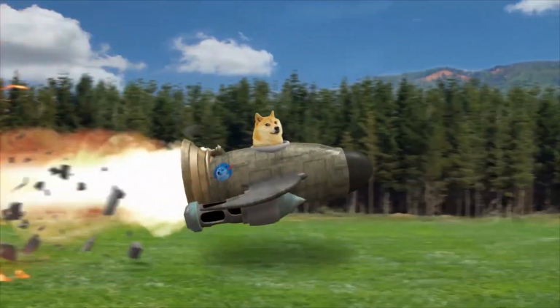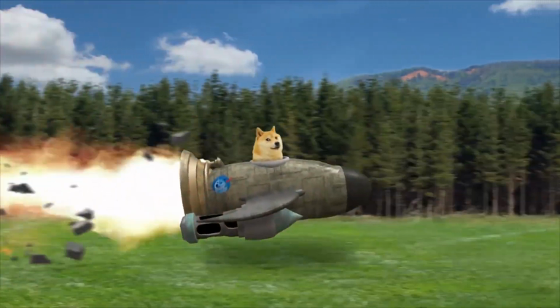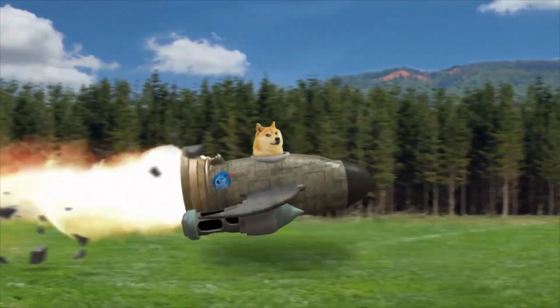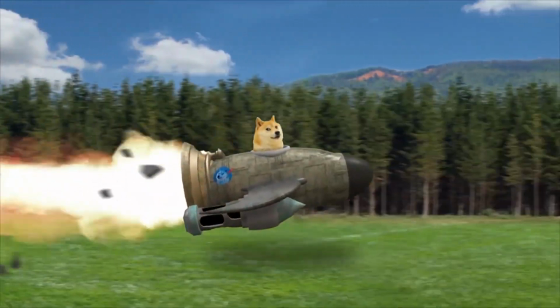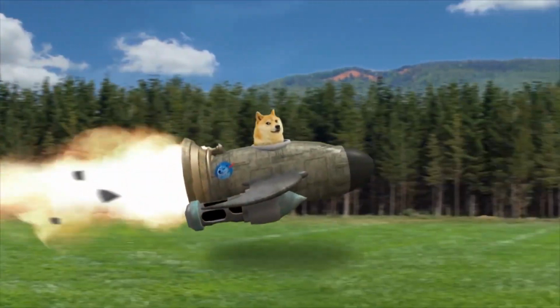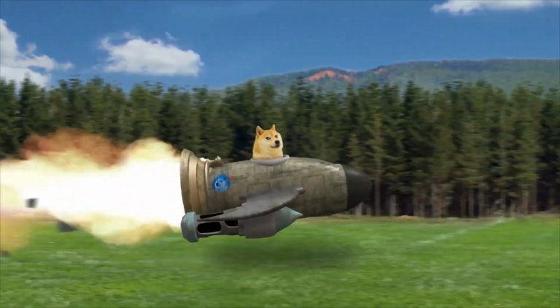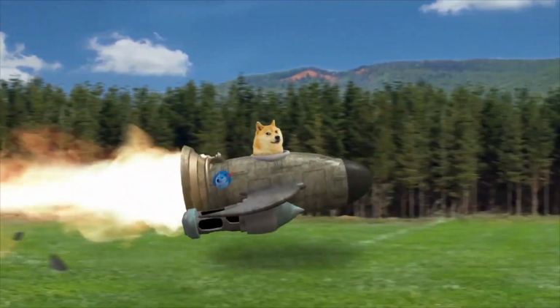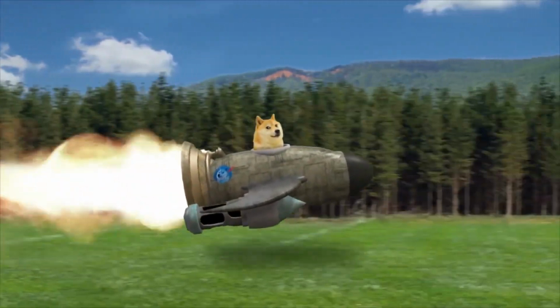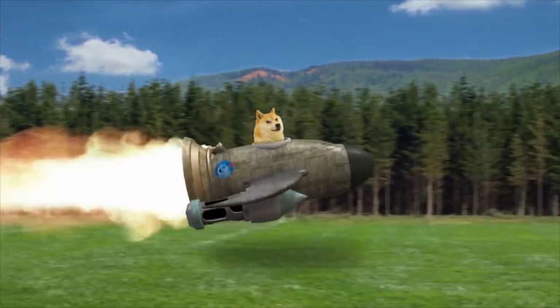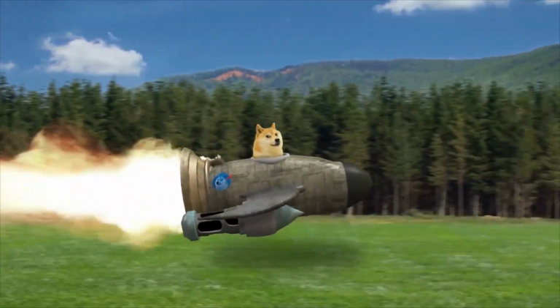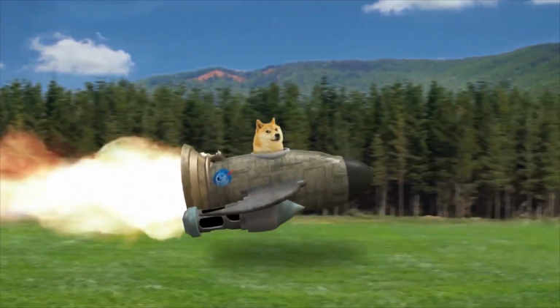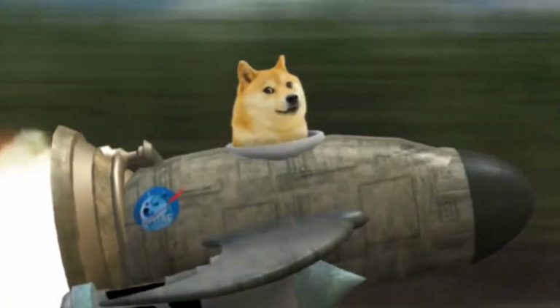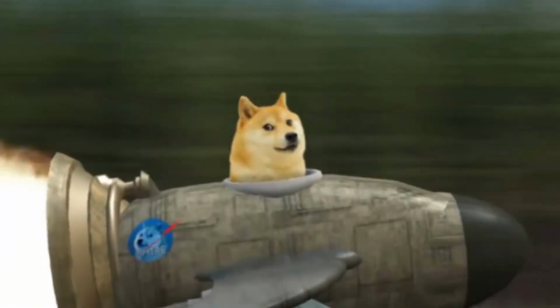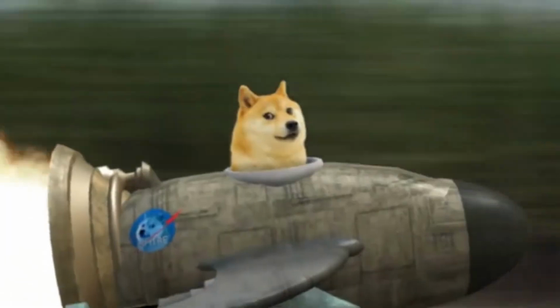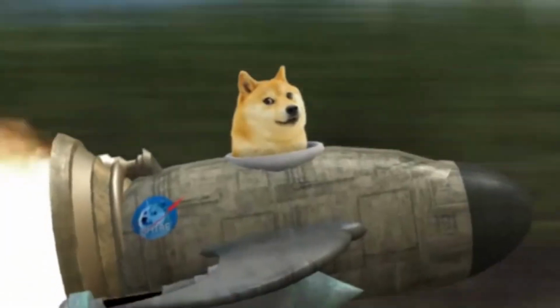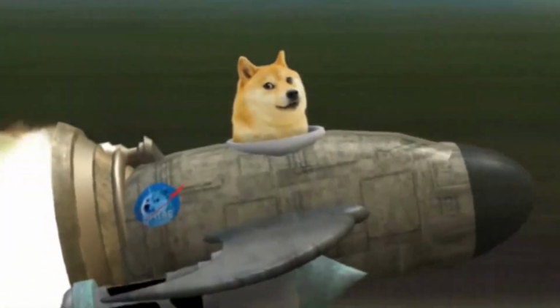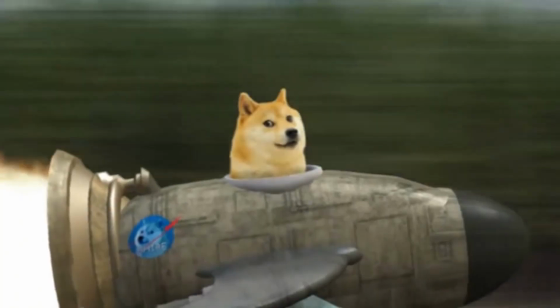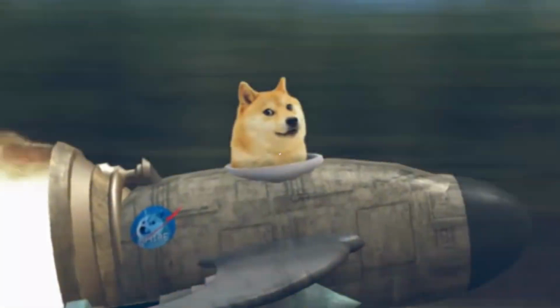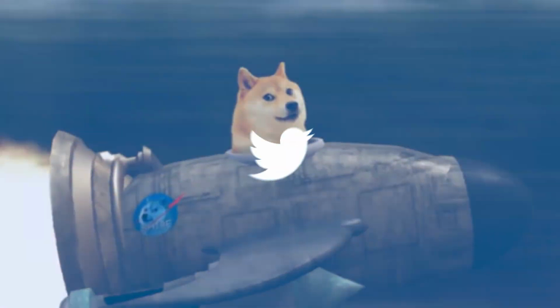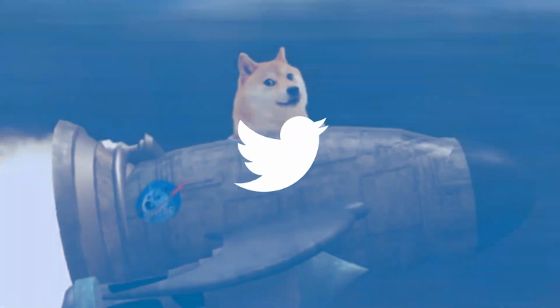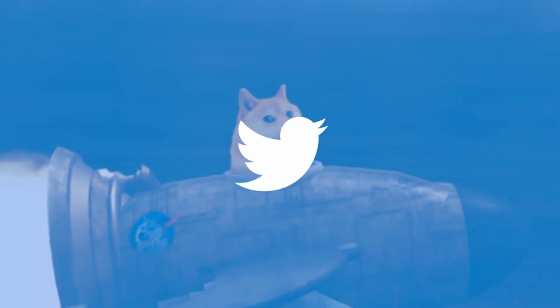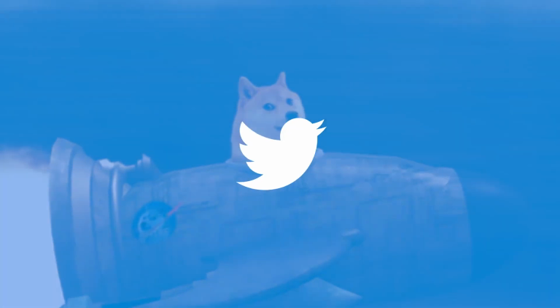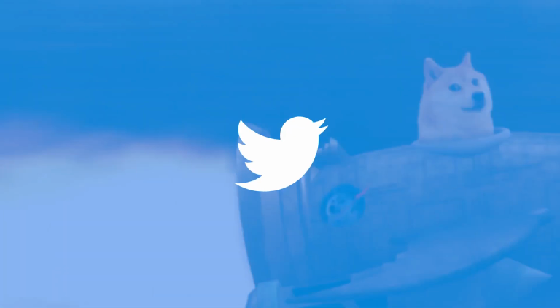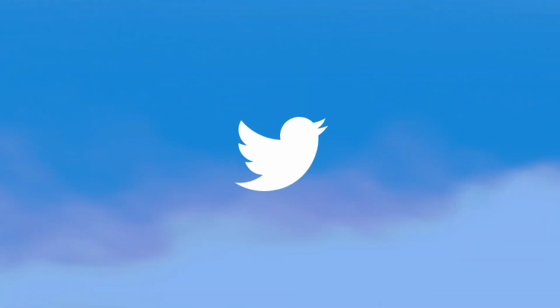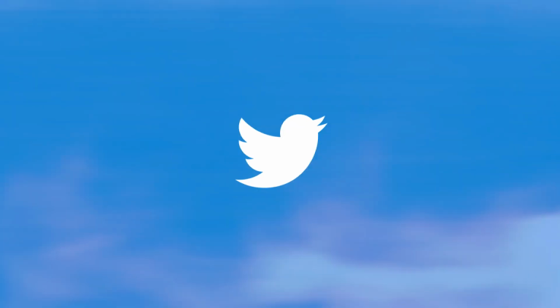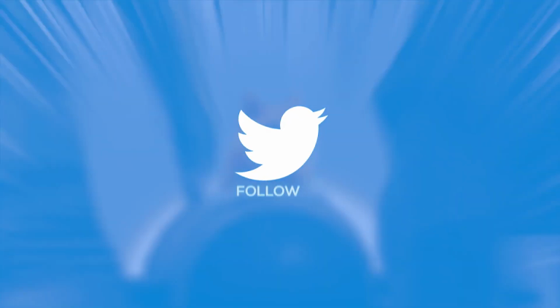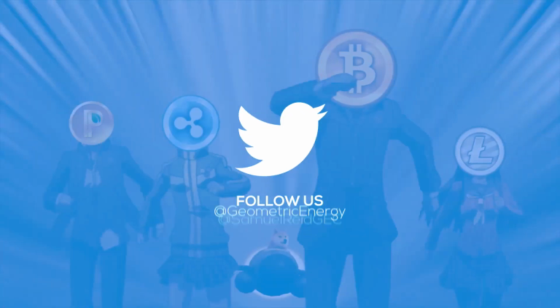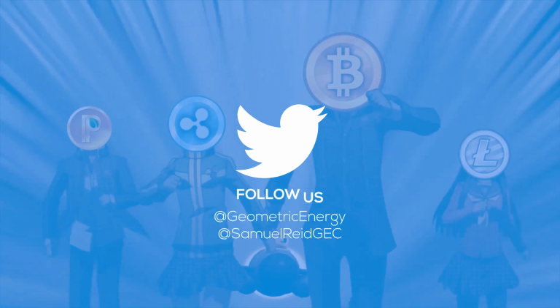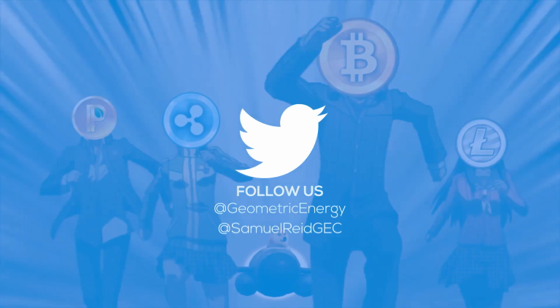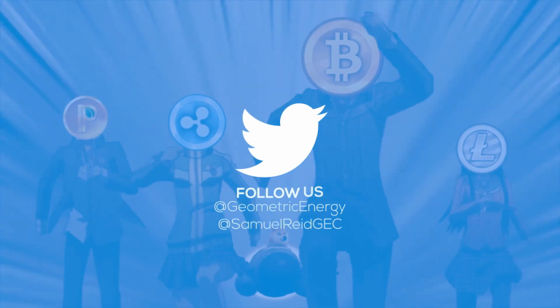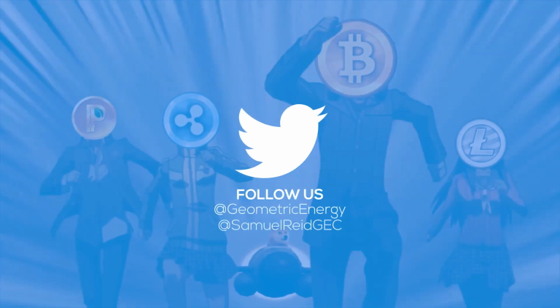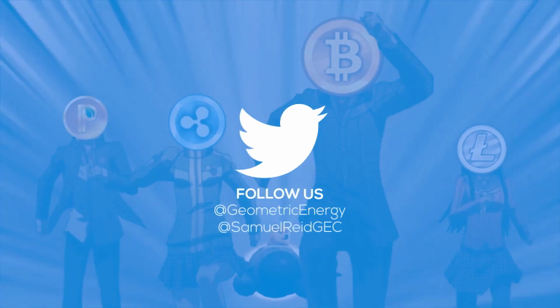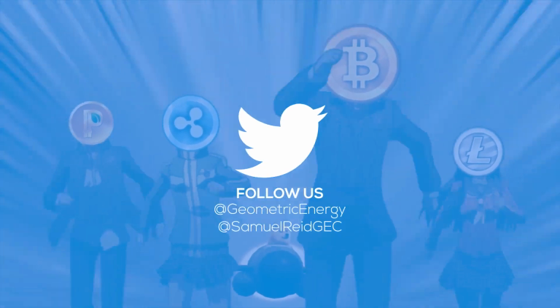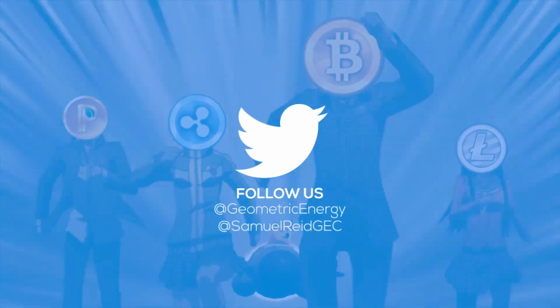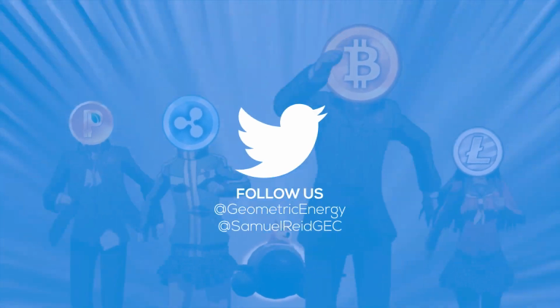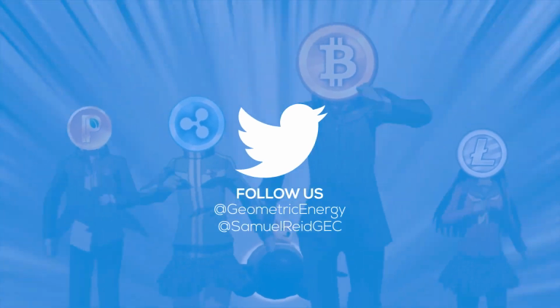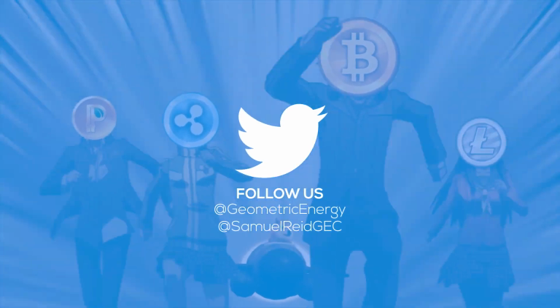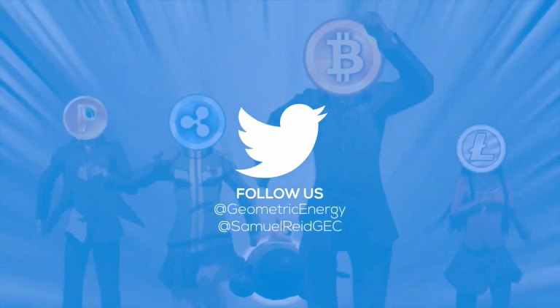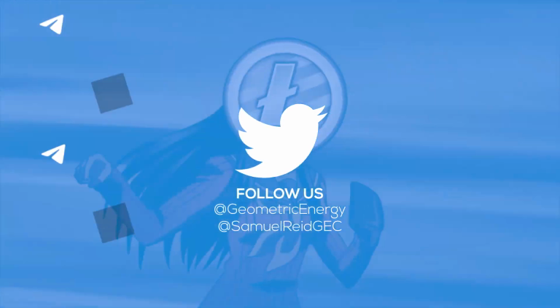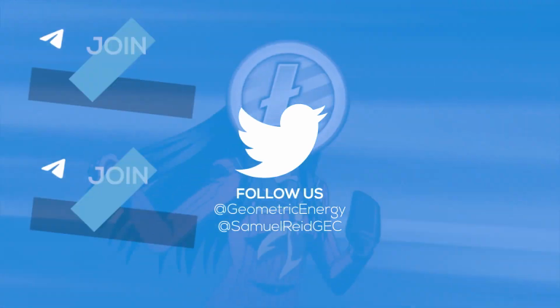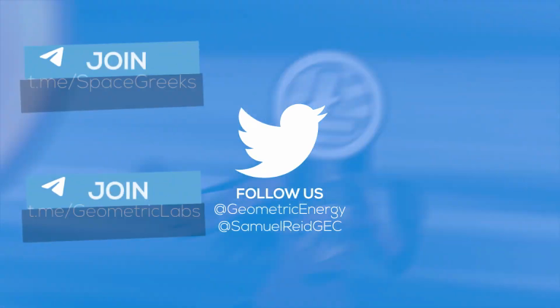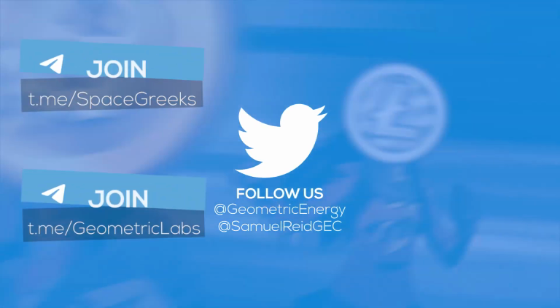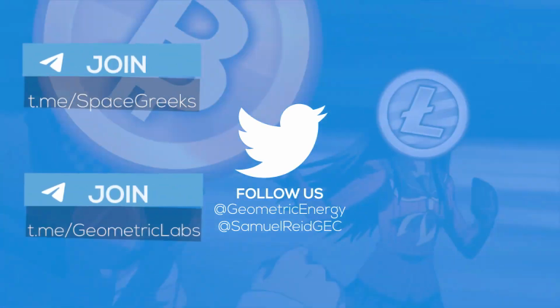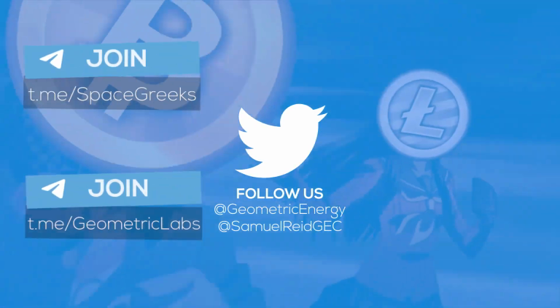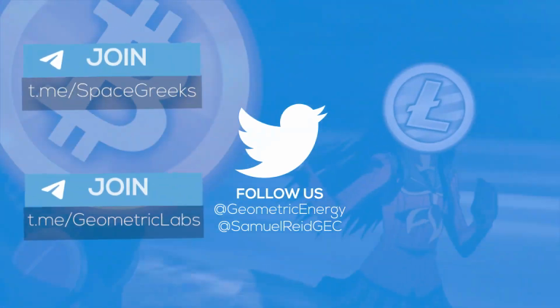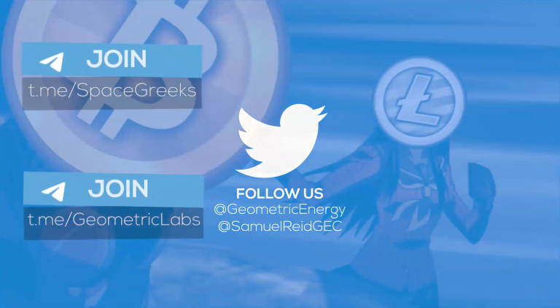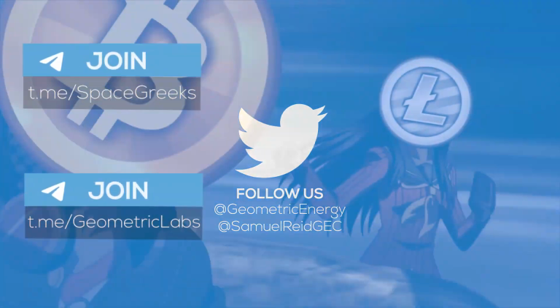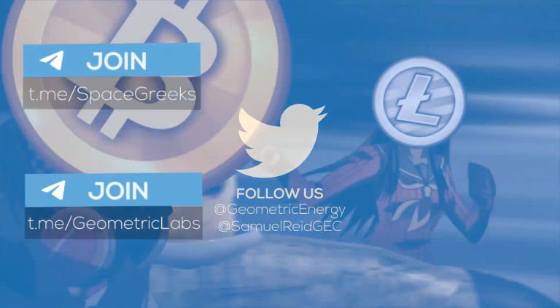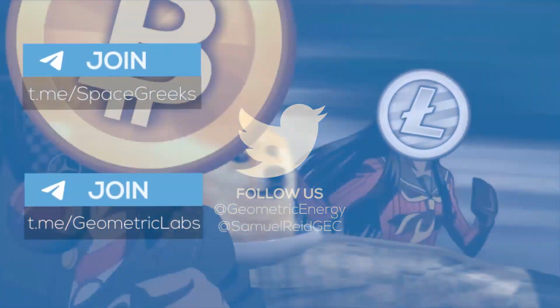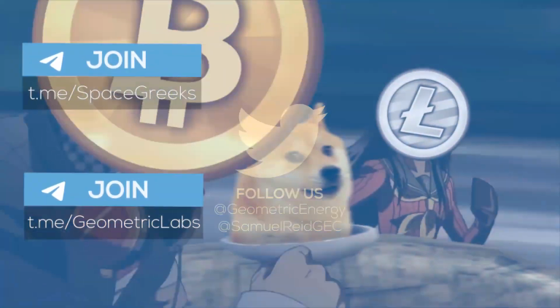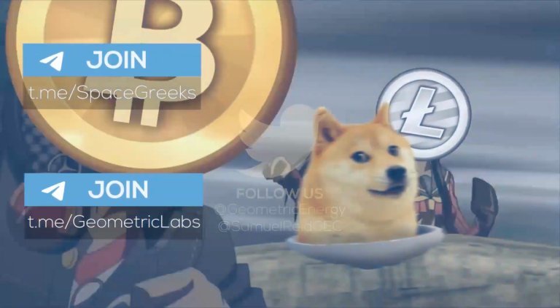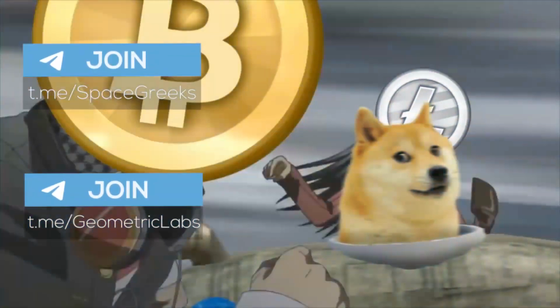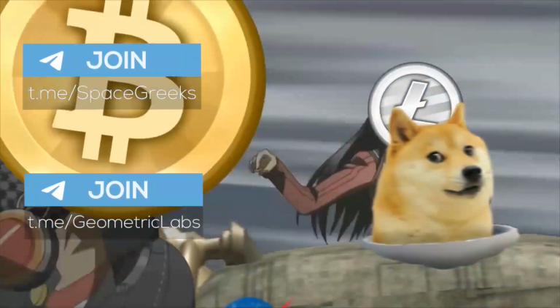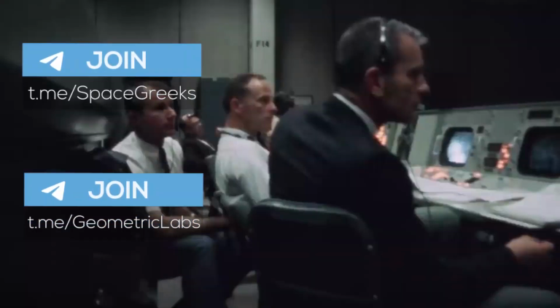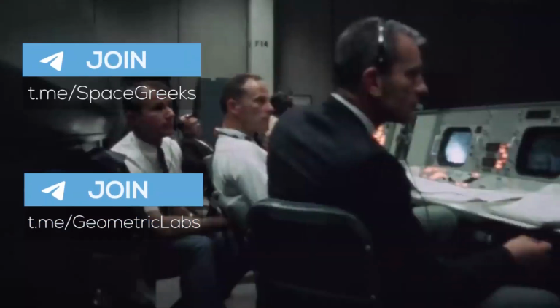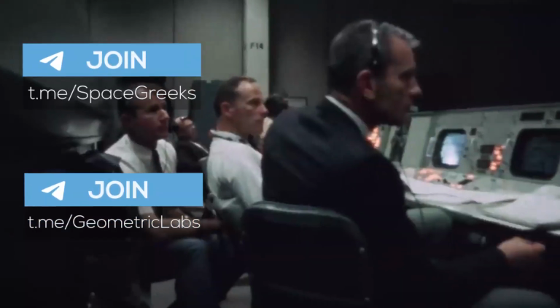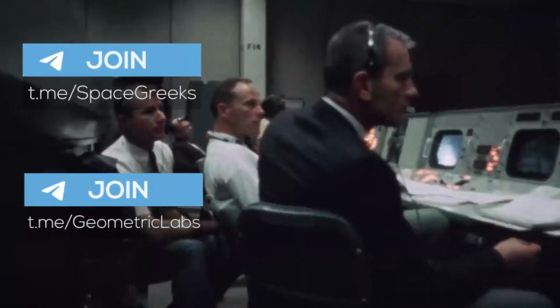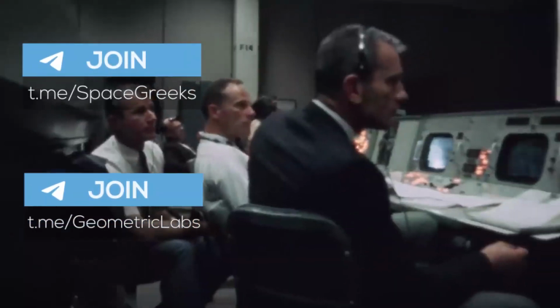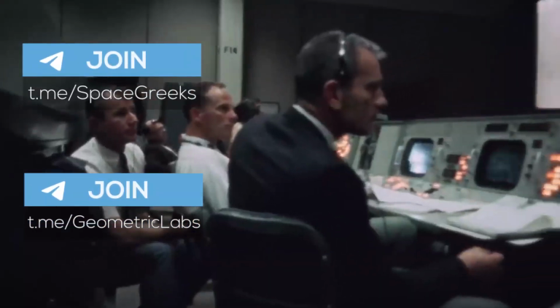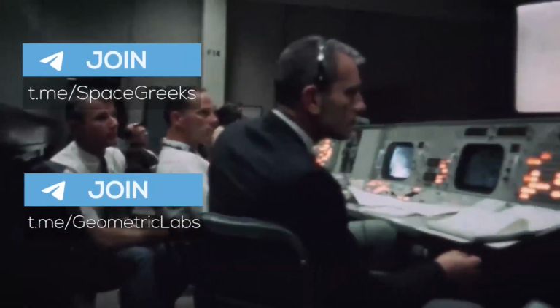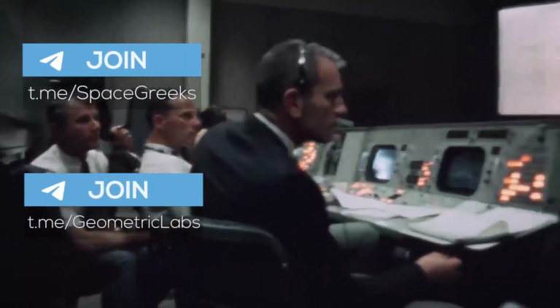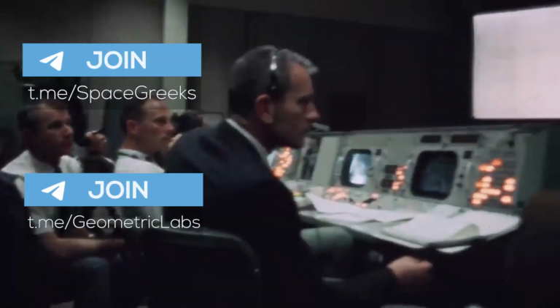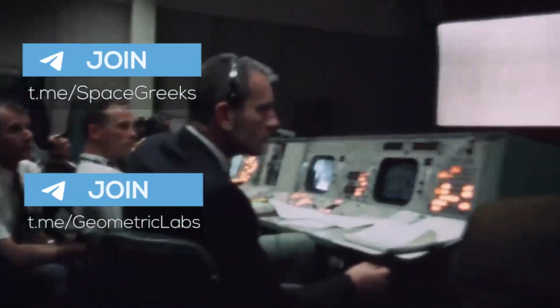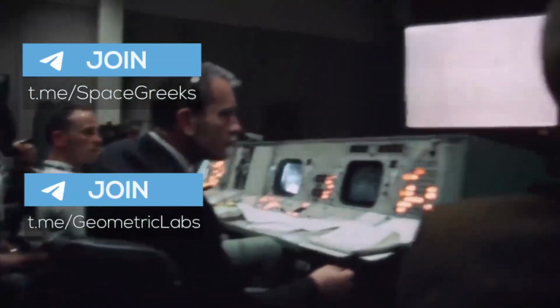But that's the subject of the next guide. Follow us on Twitter. Join our Telegram groups. Thank you for your attention.